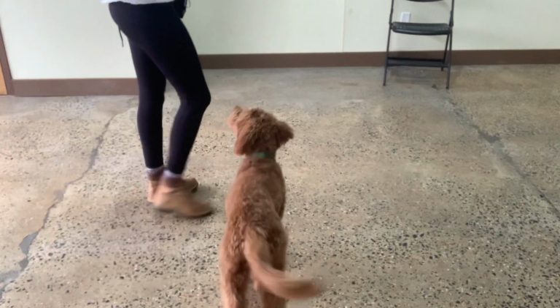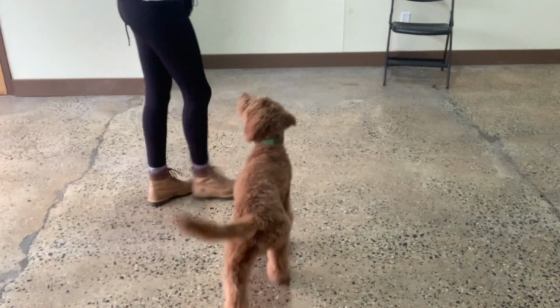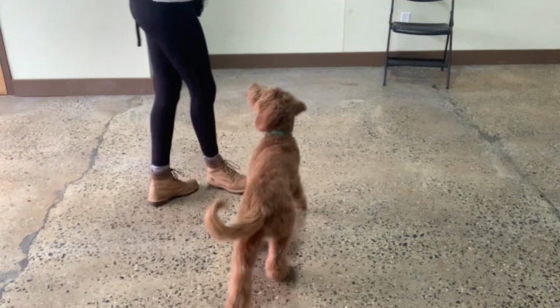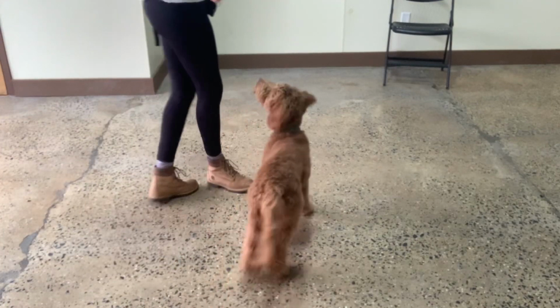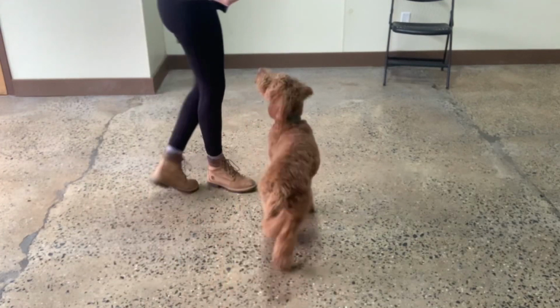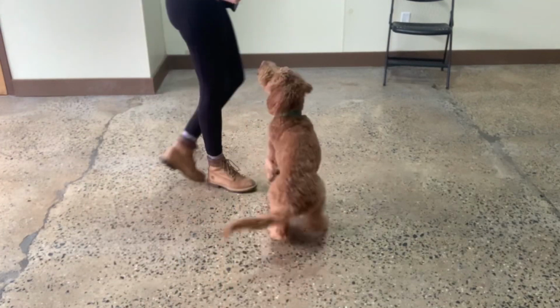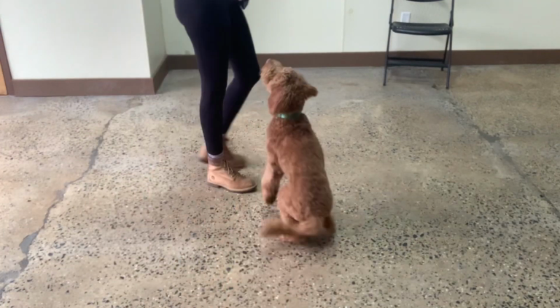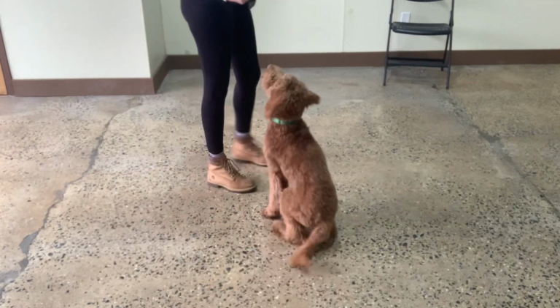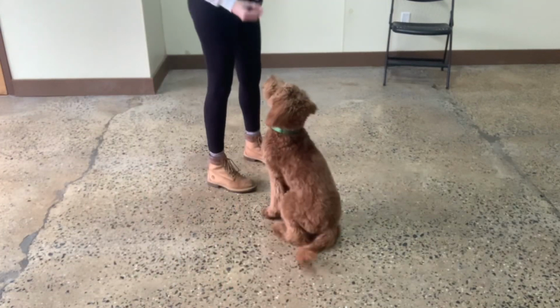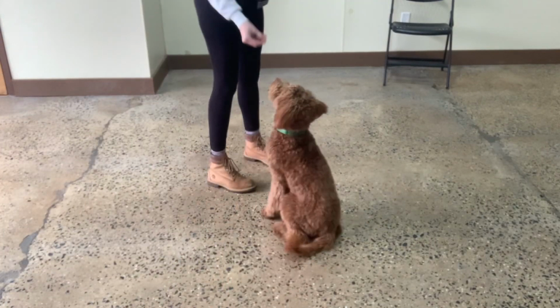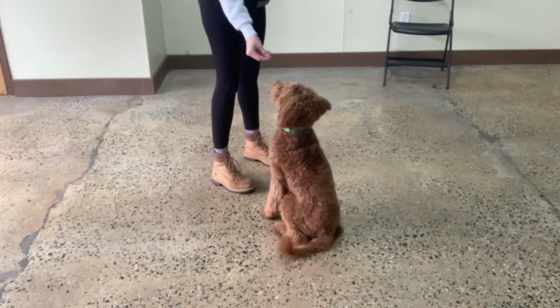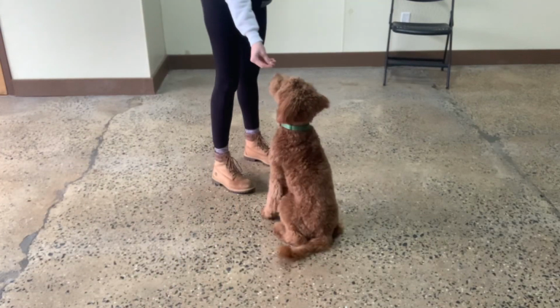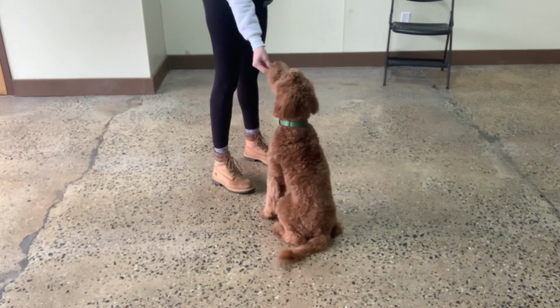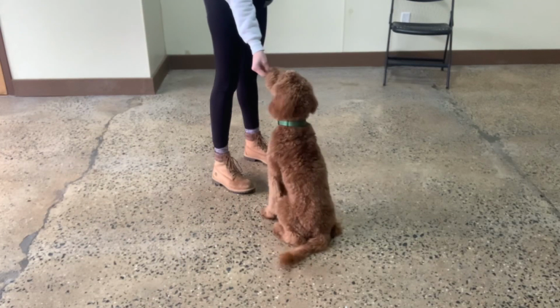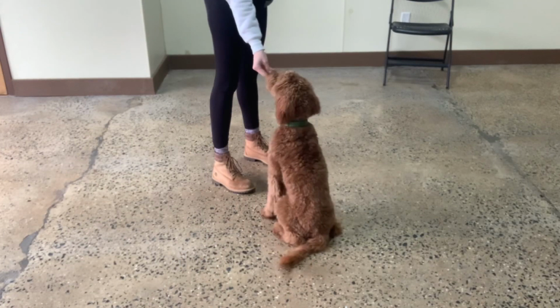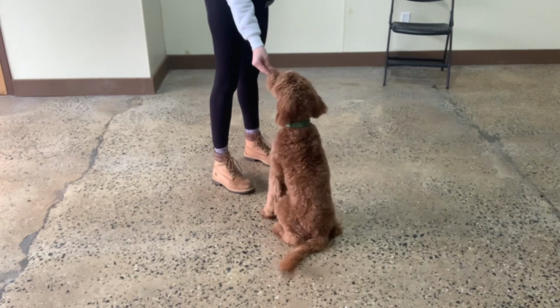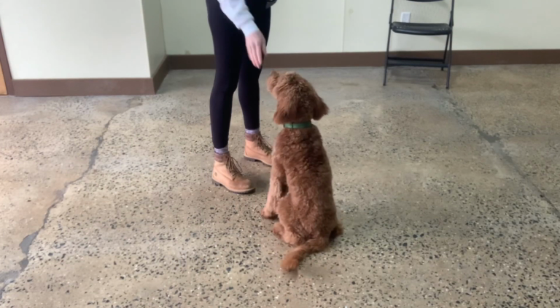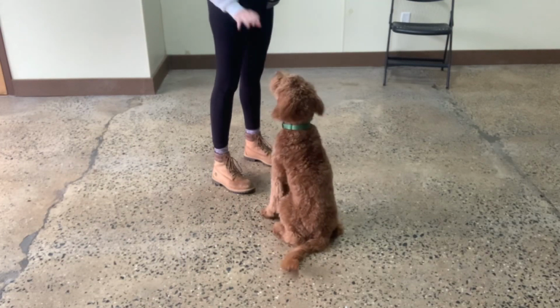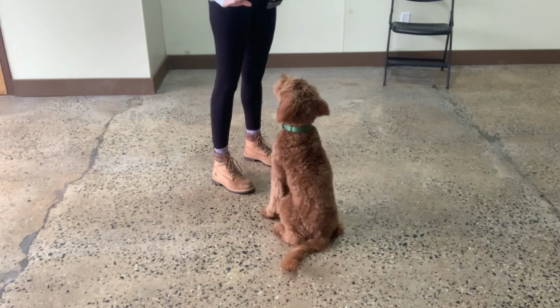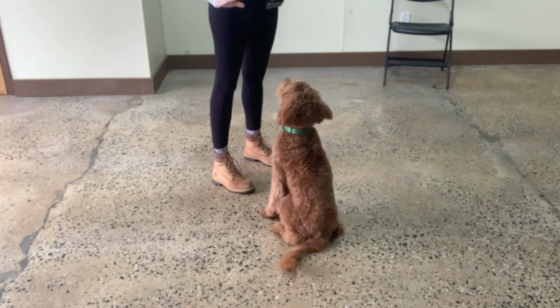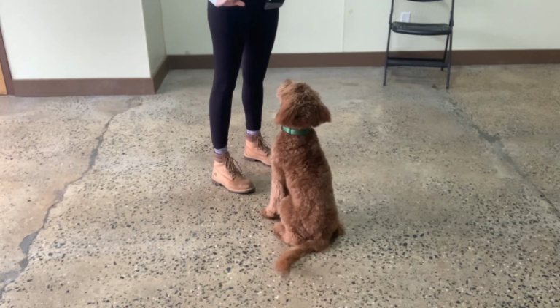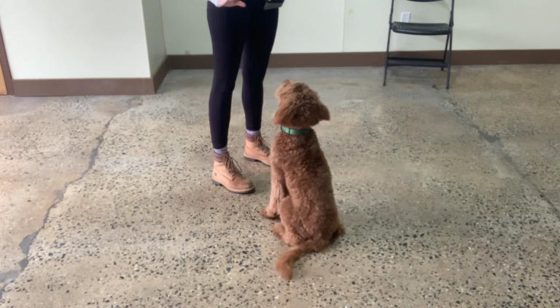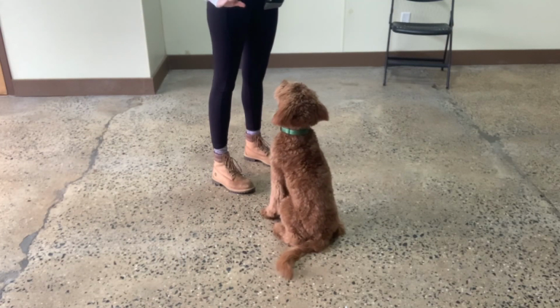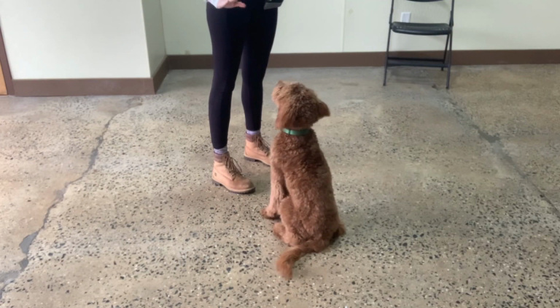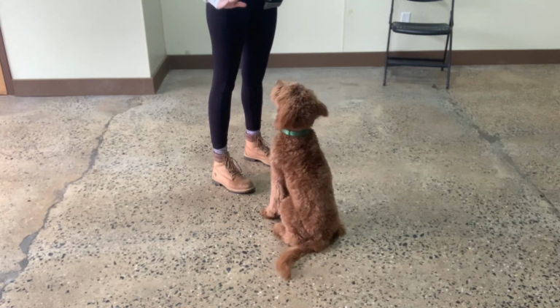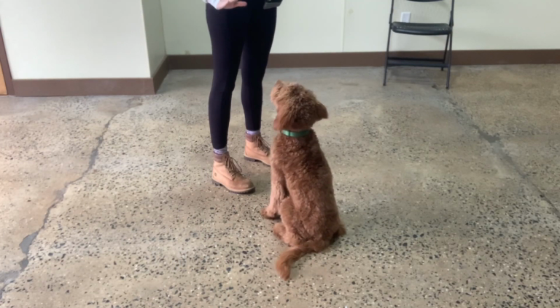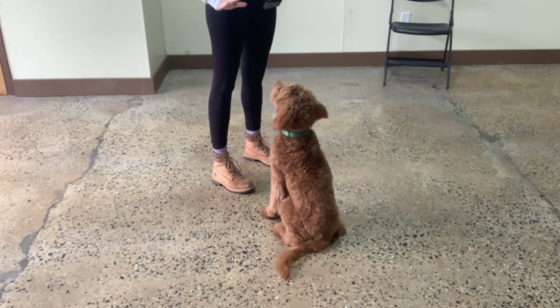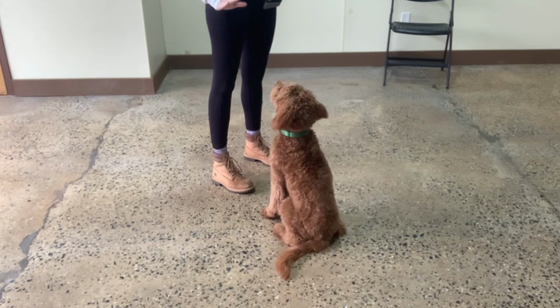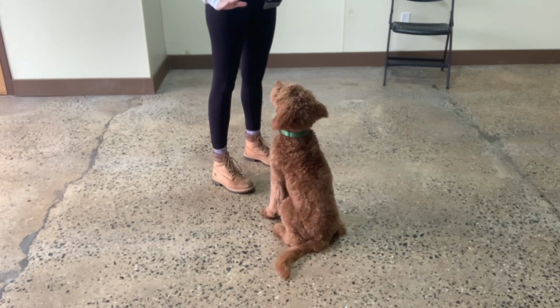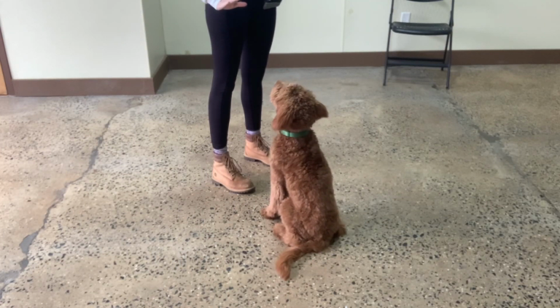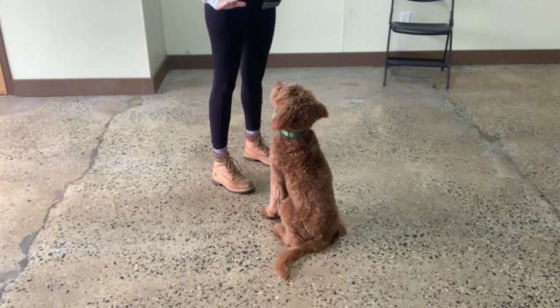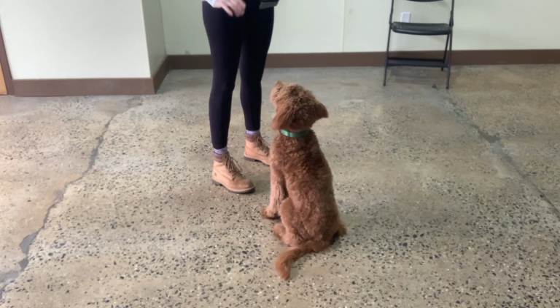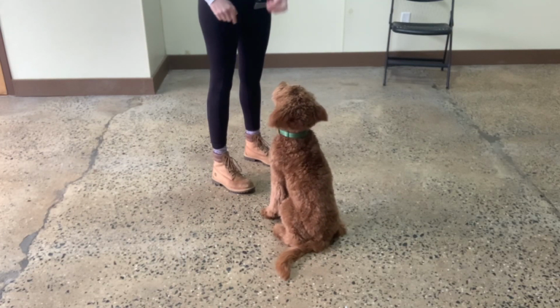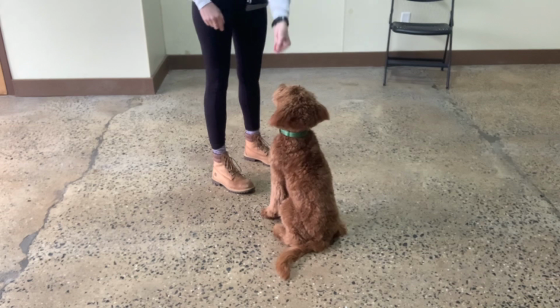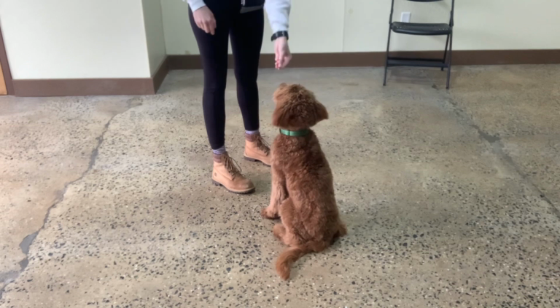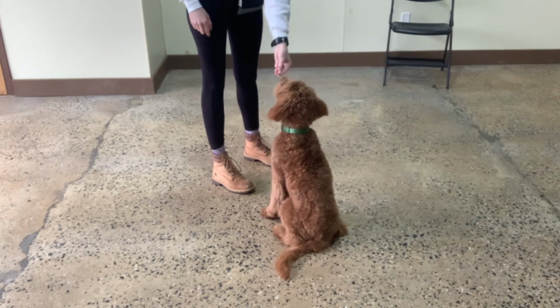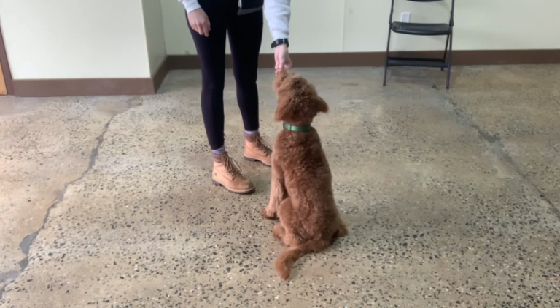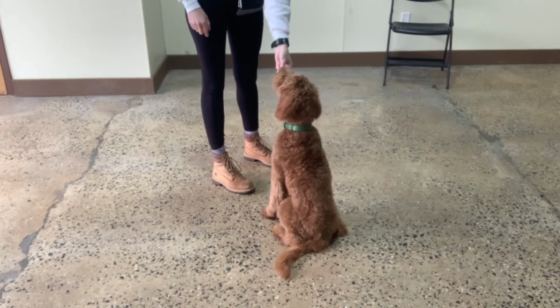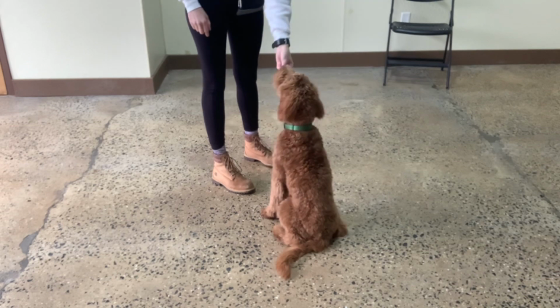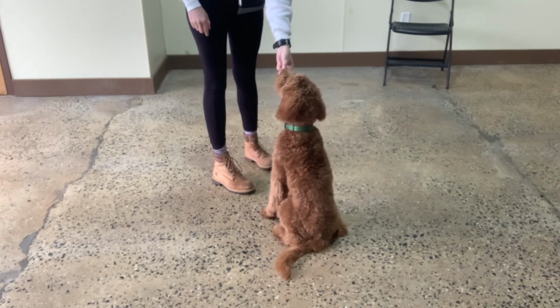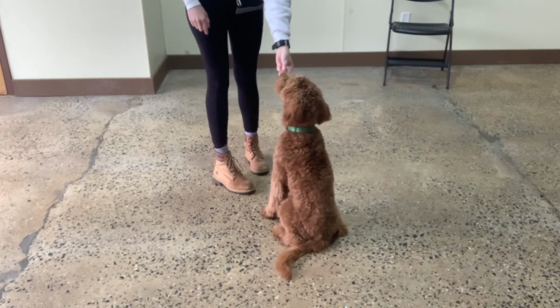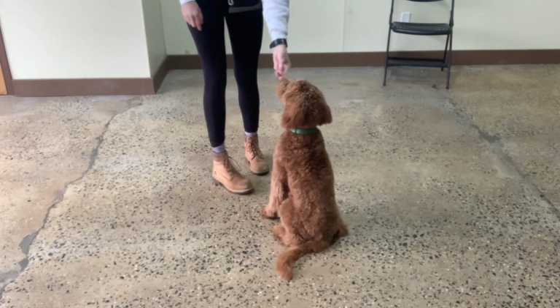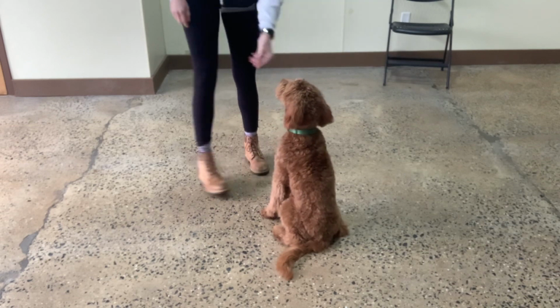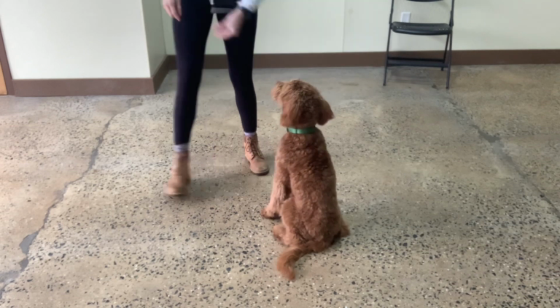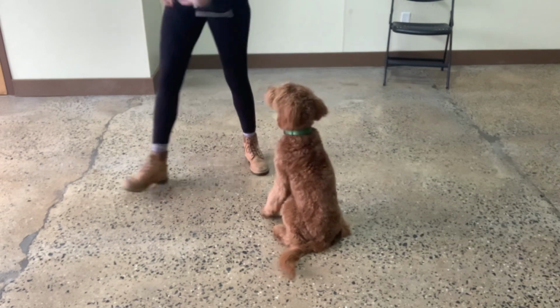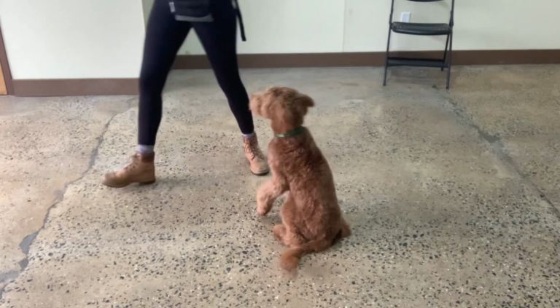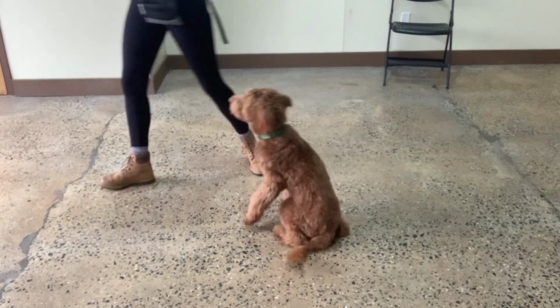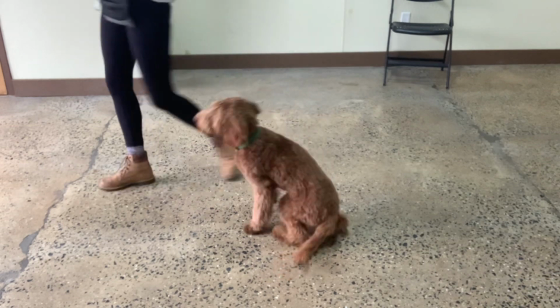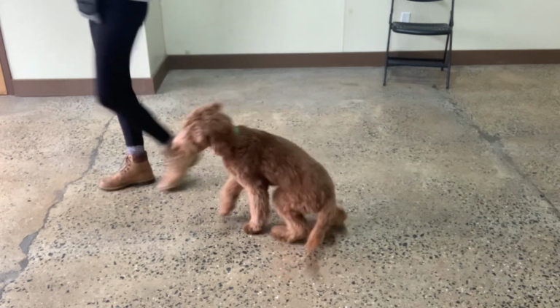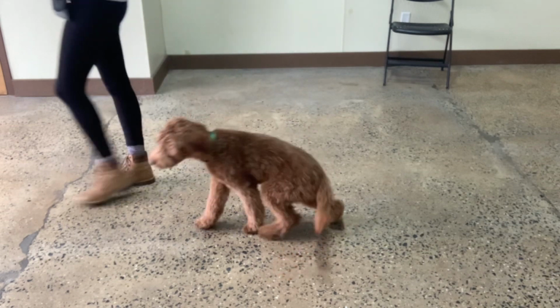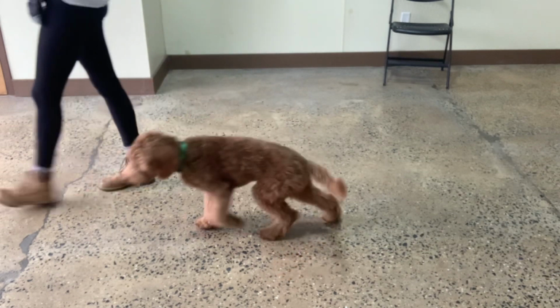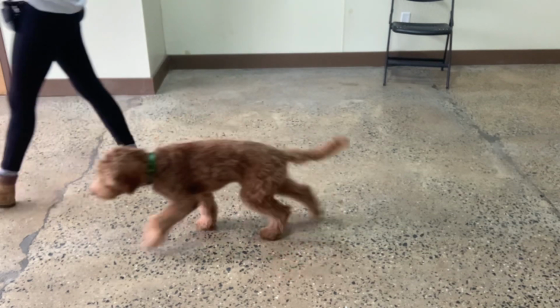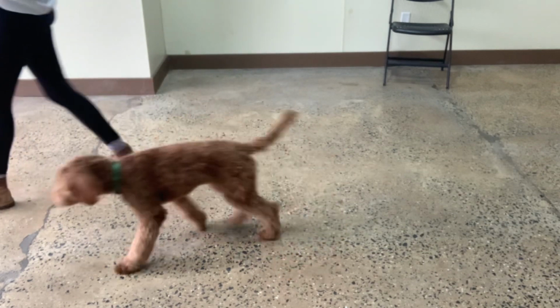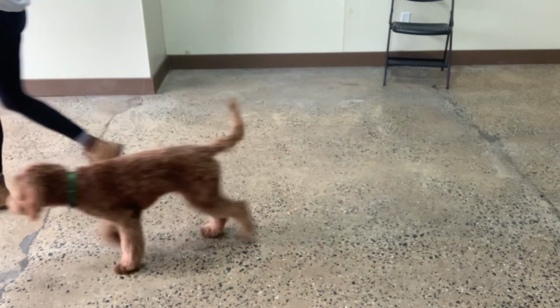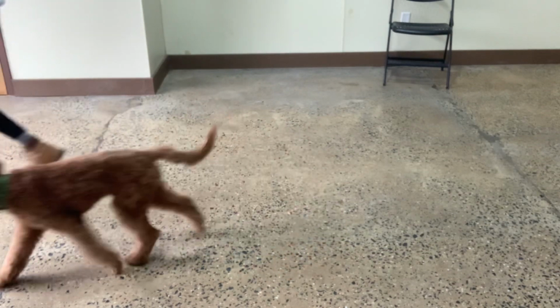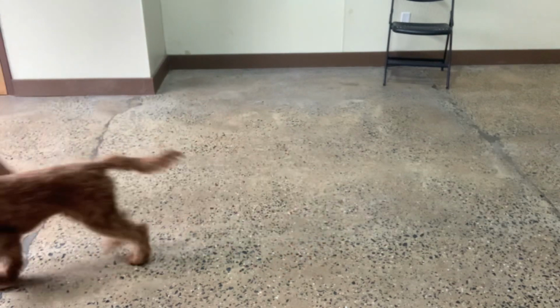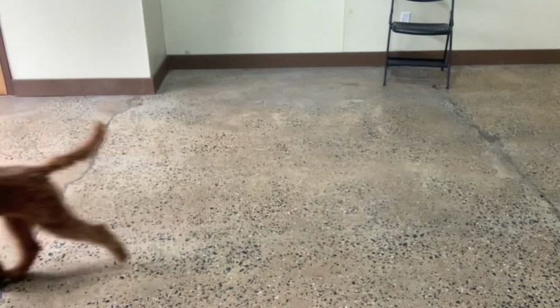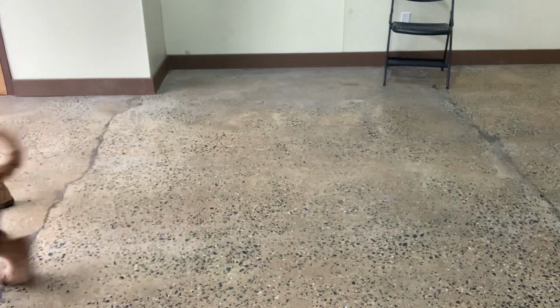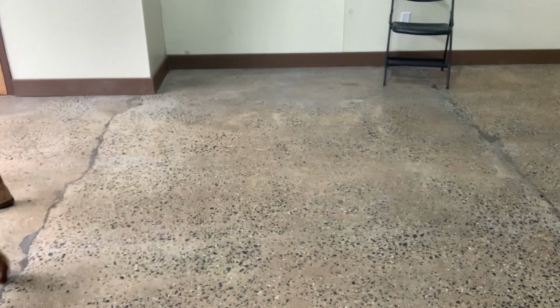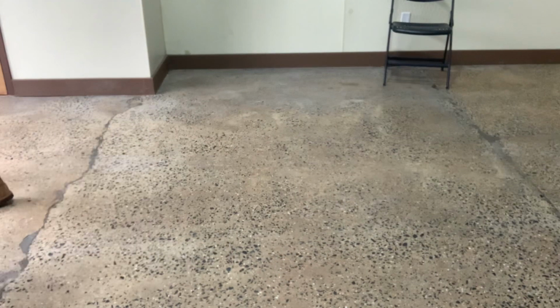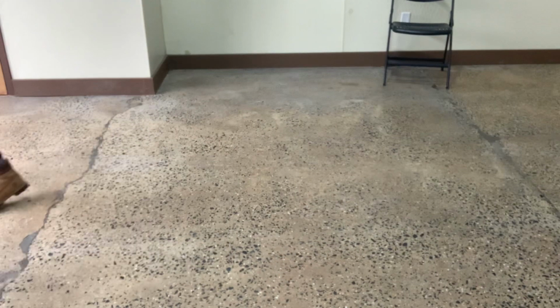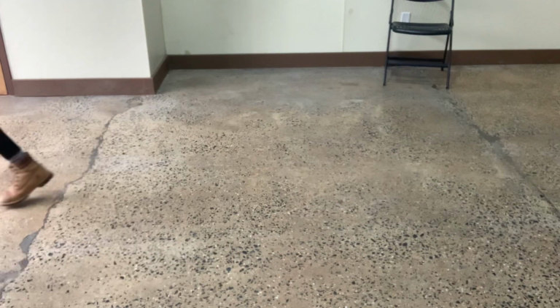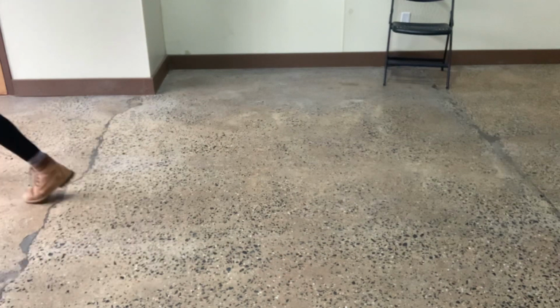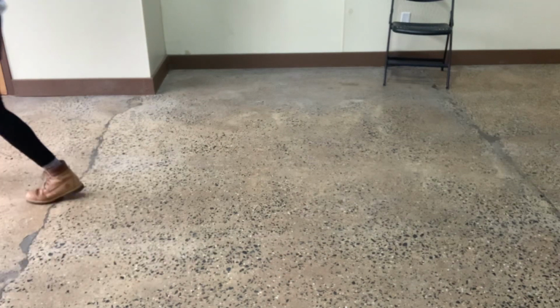Sit. Yes. Stay. Yes. Breathe. Release with breathe. Good boy.